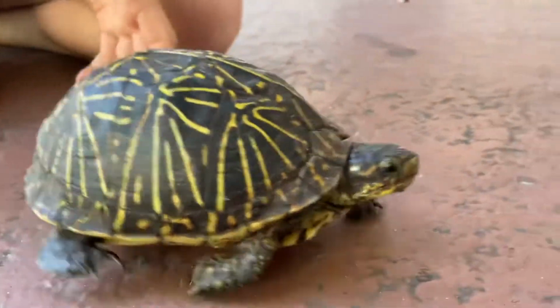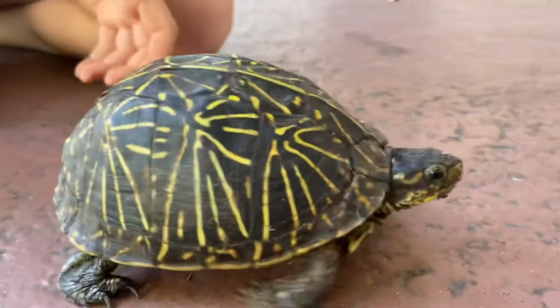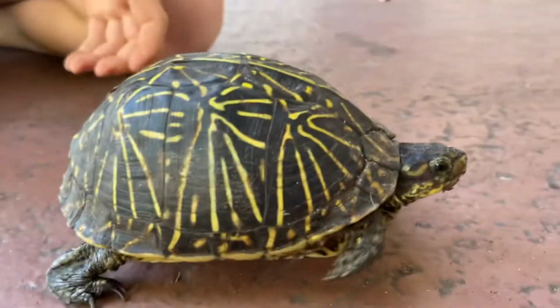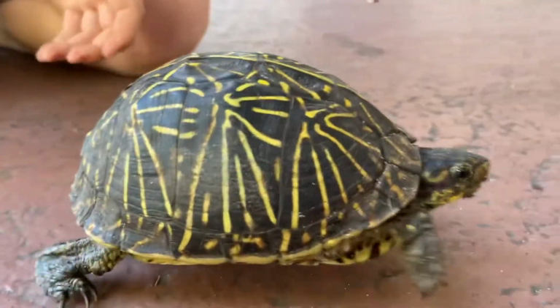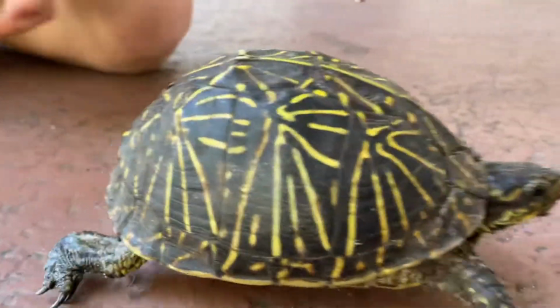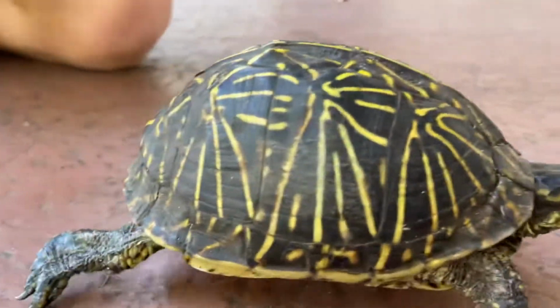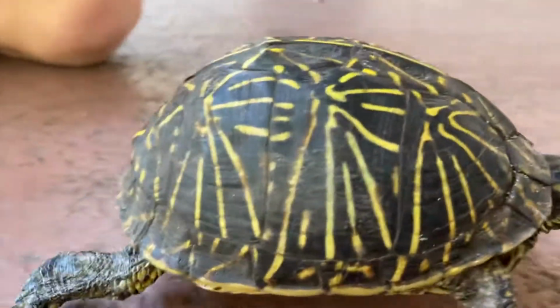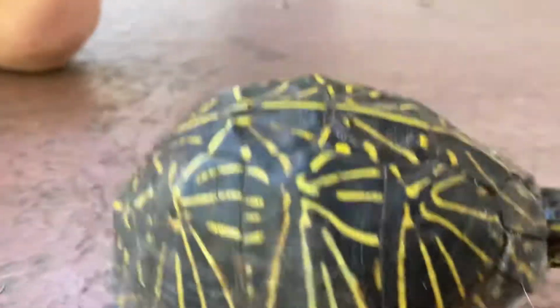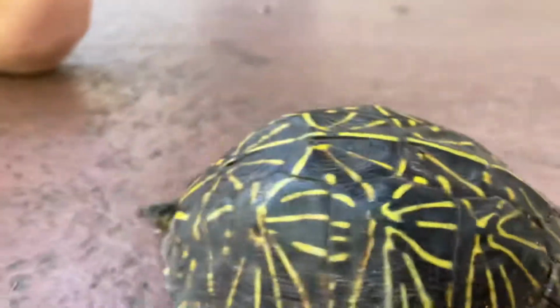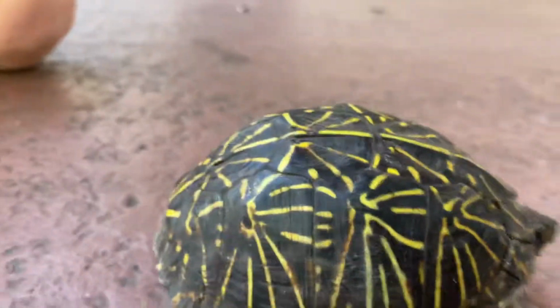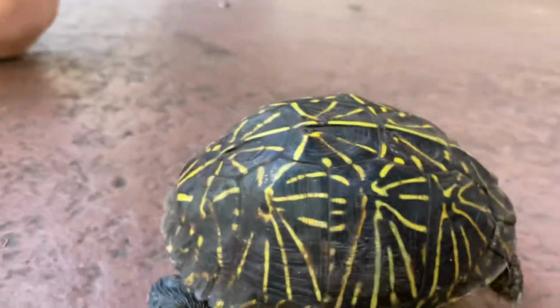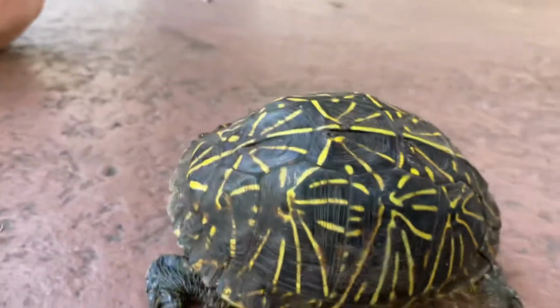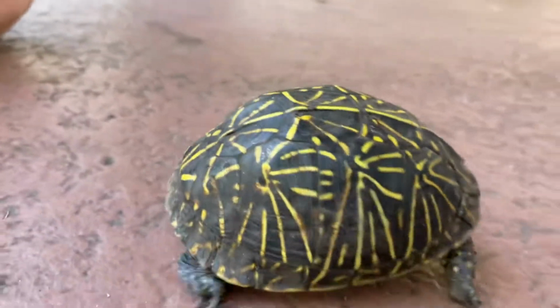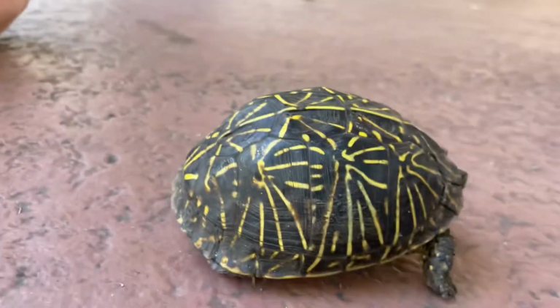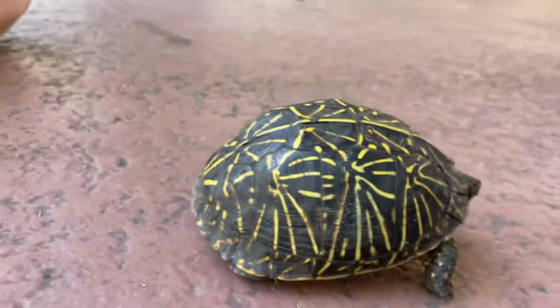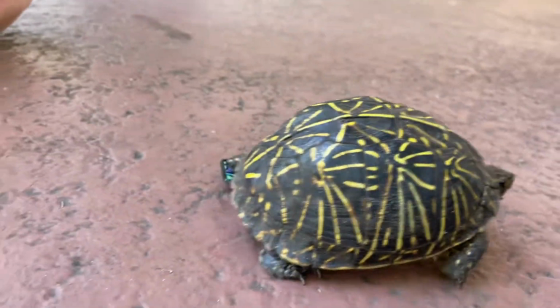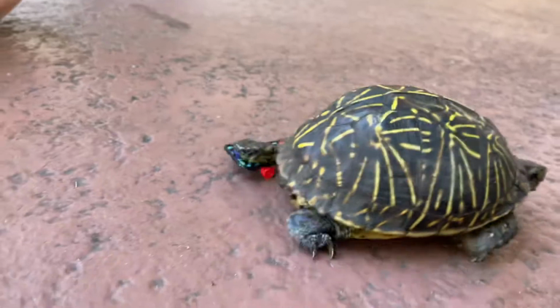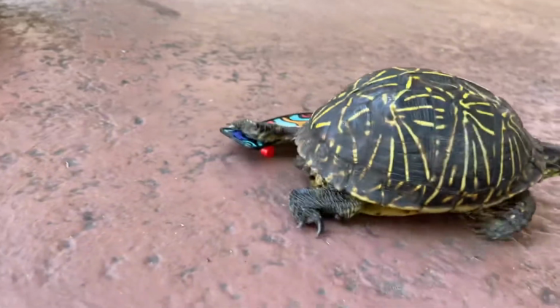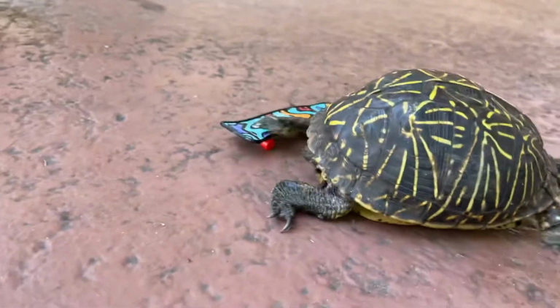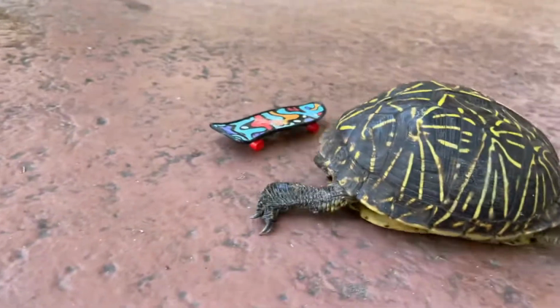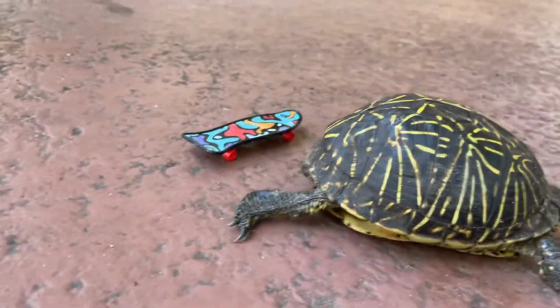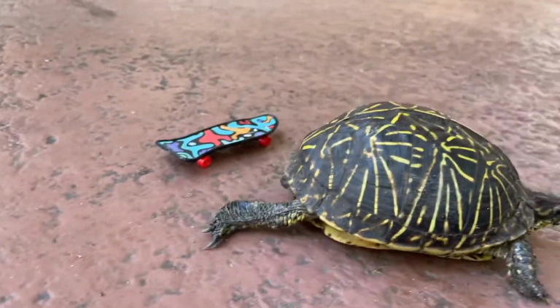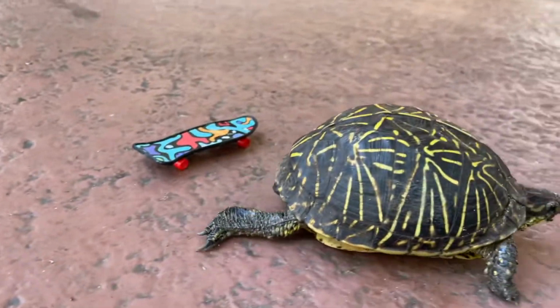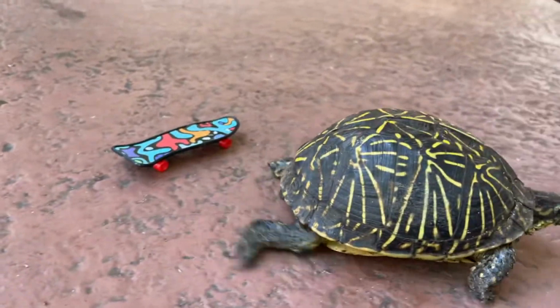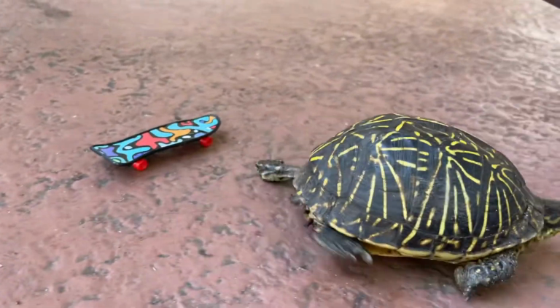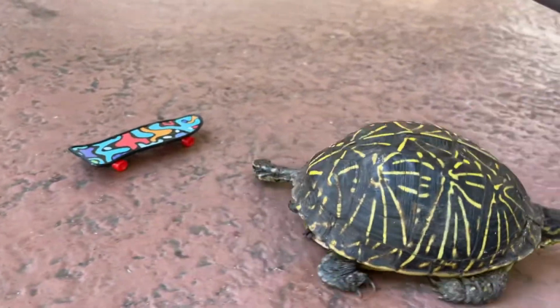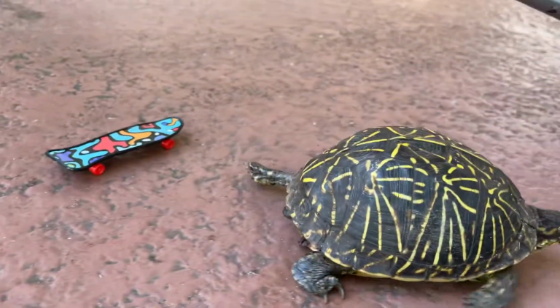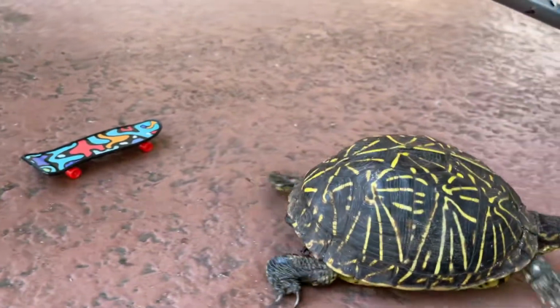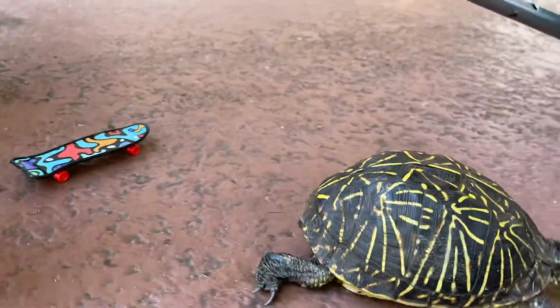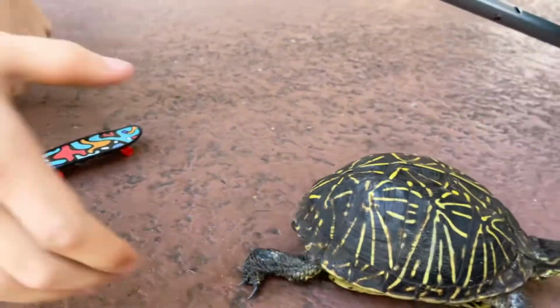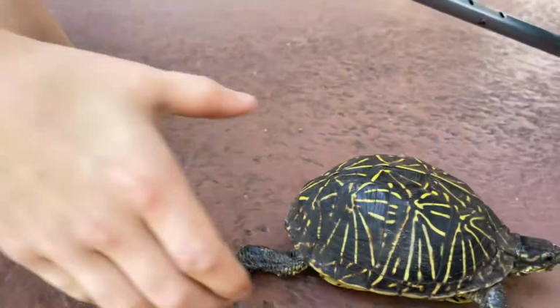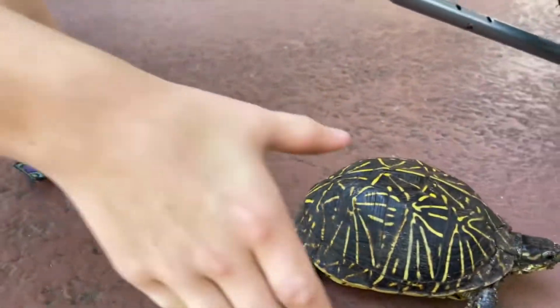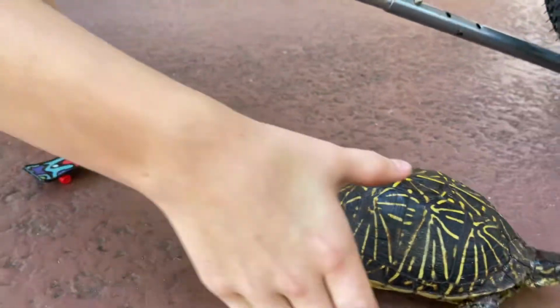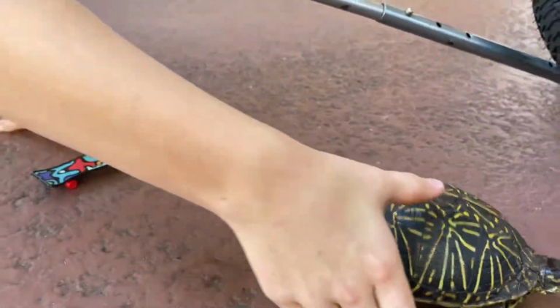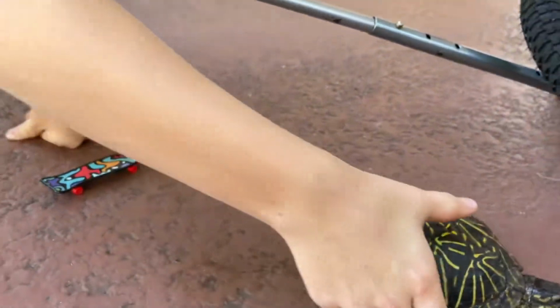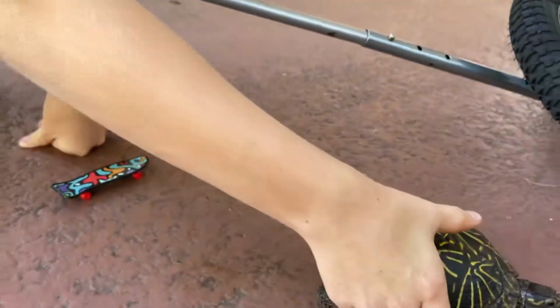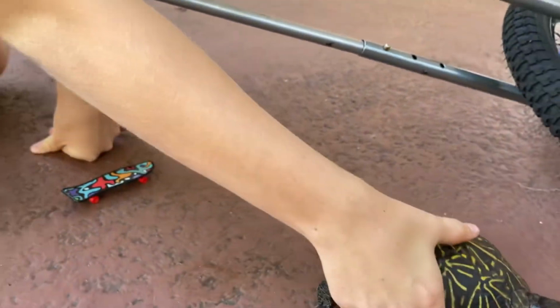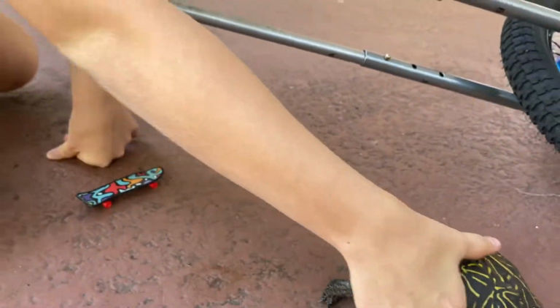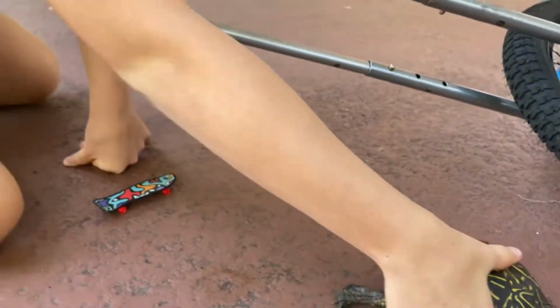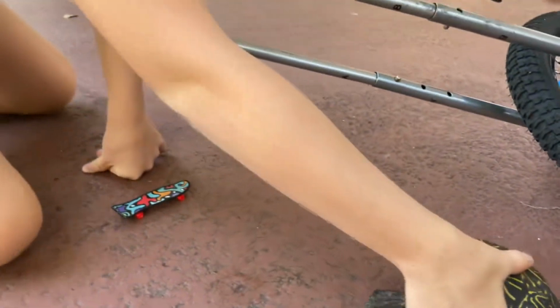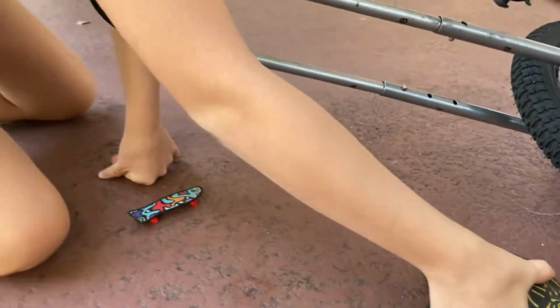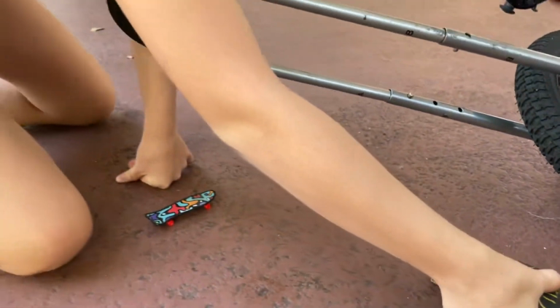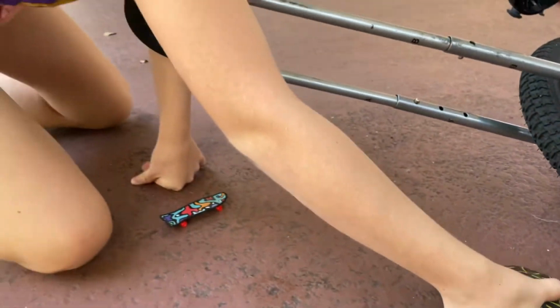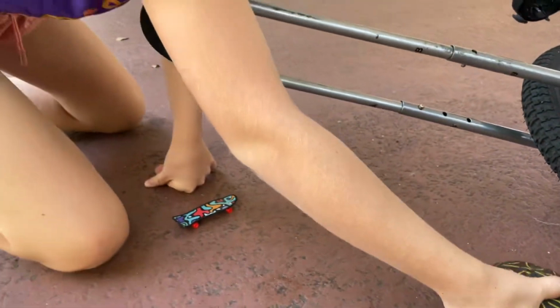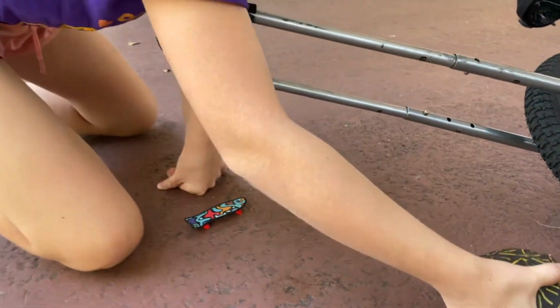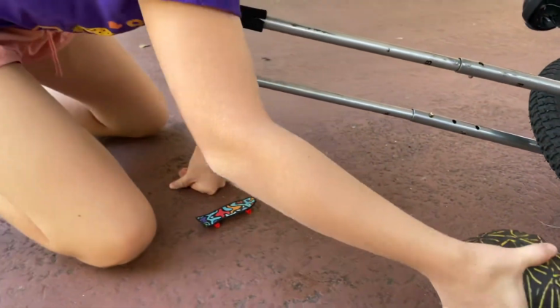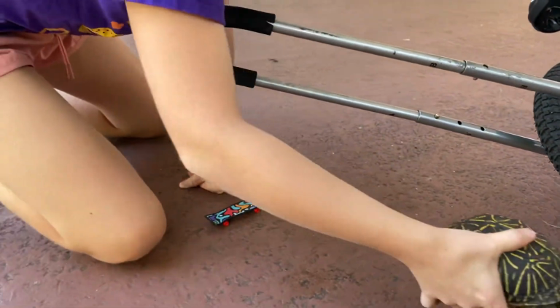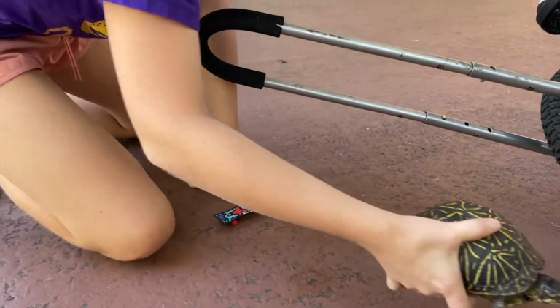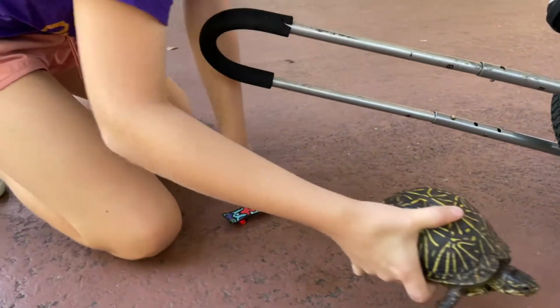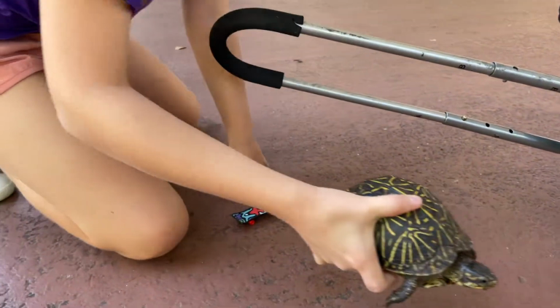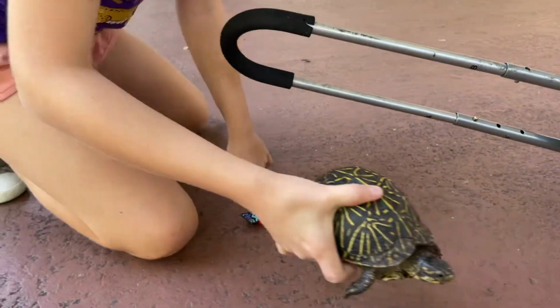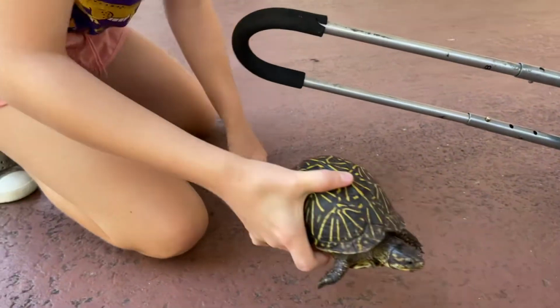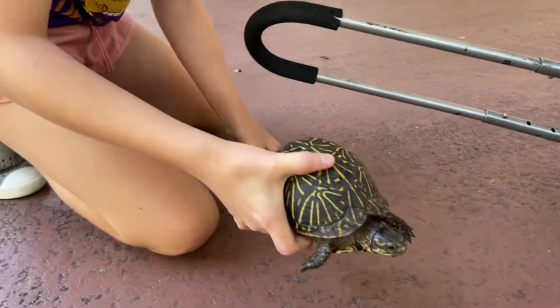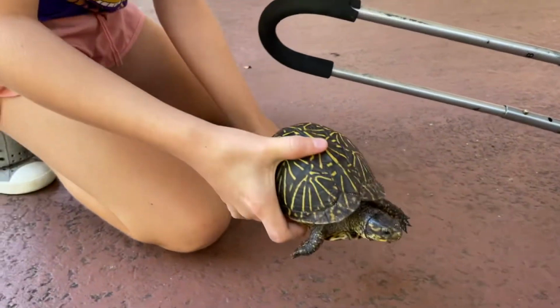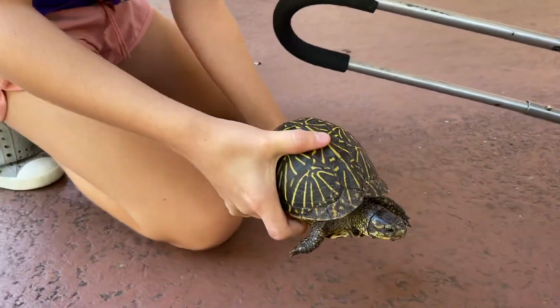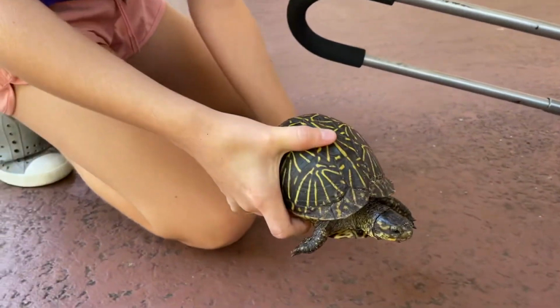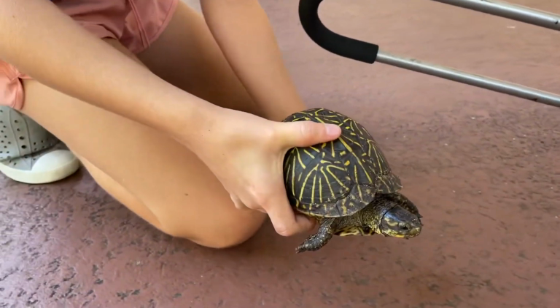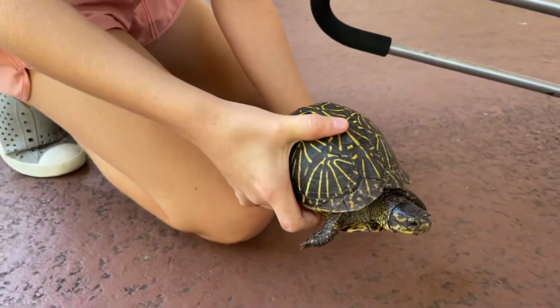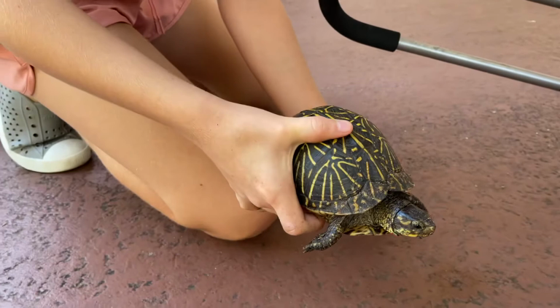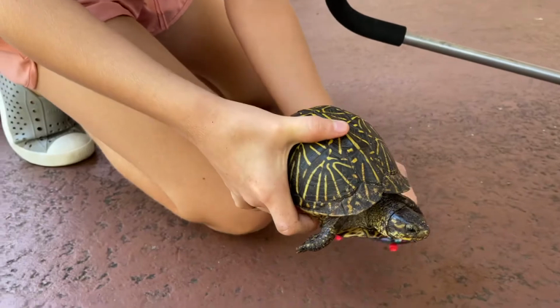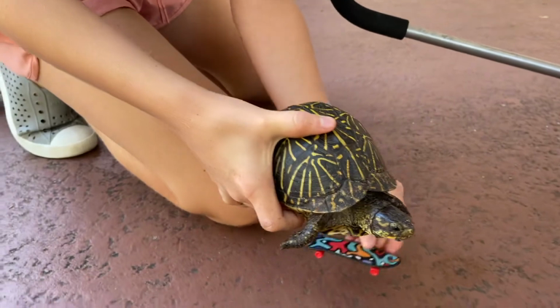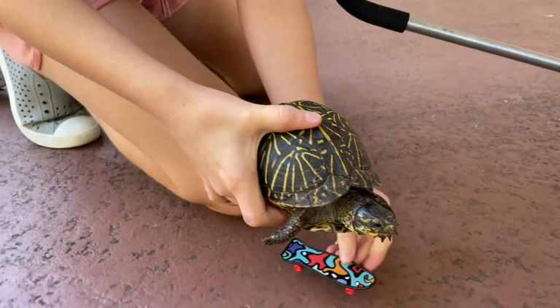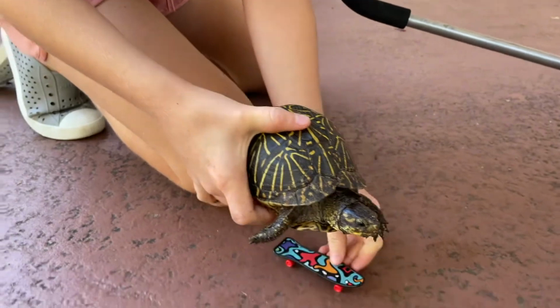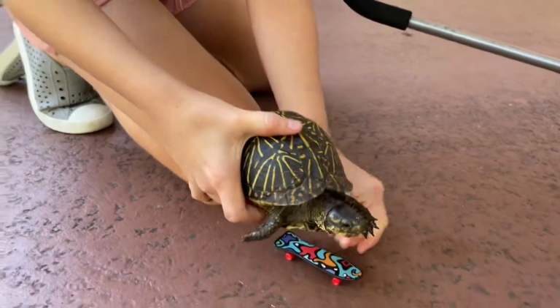Oh, she's doing it. She fell off. Come on, come here. That was pretty awesome. Try it again.